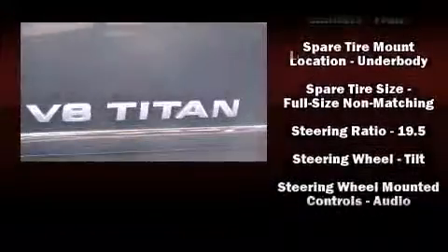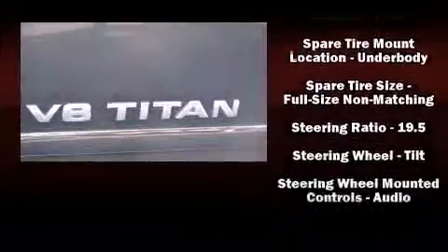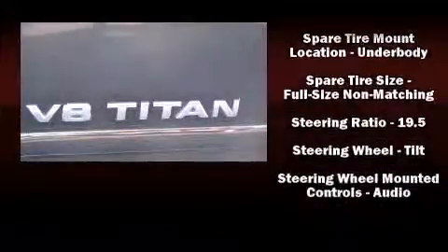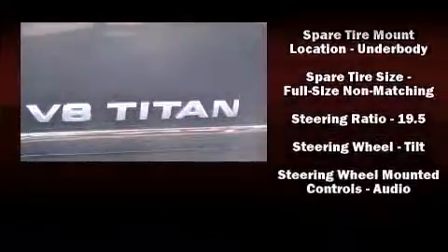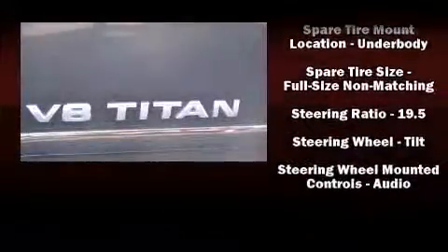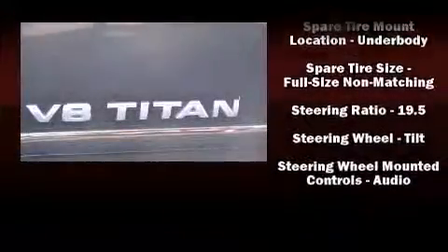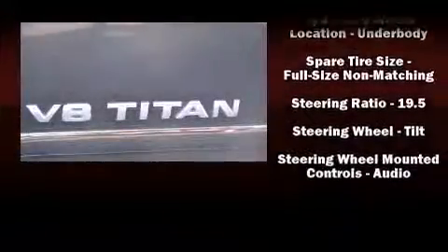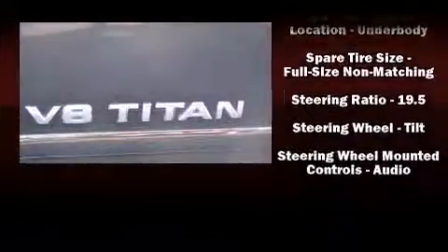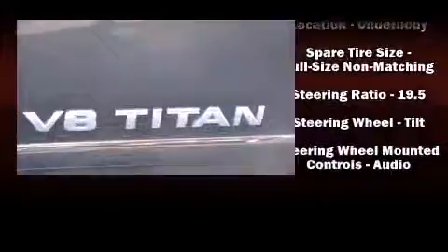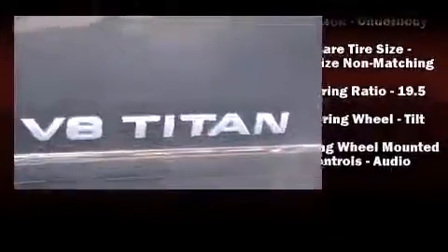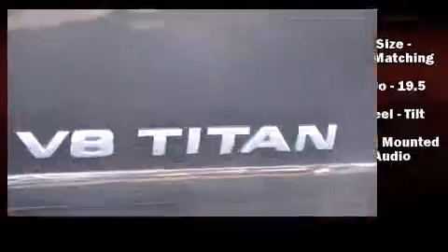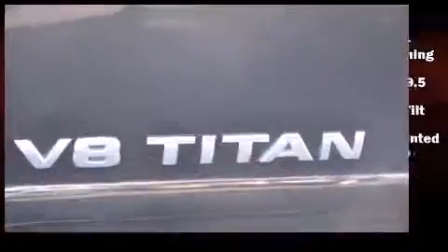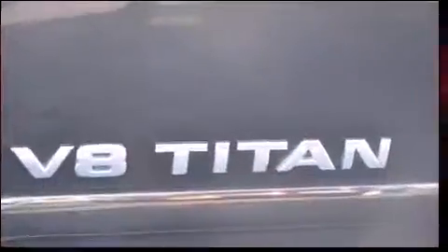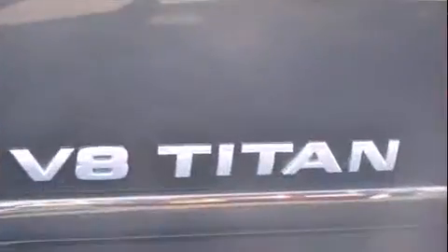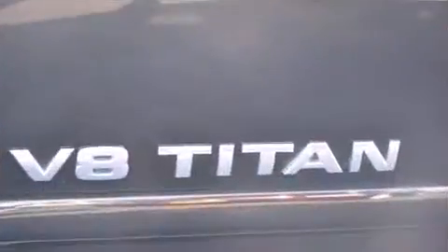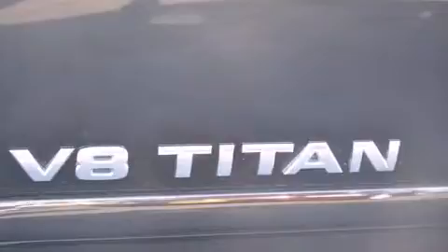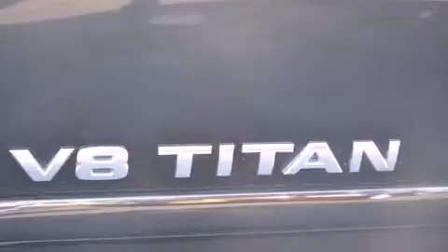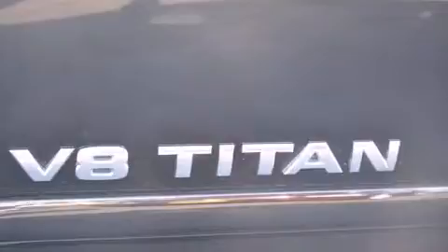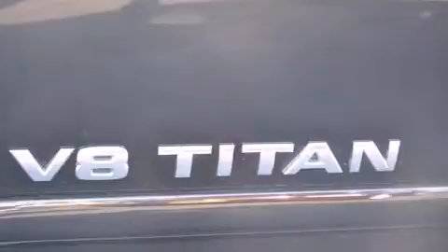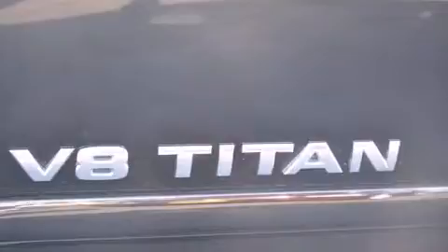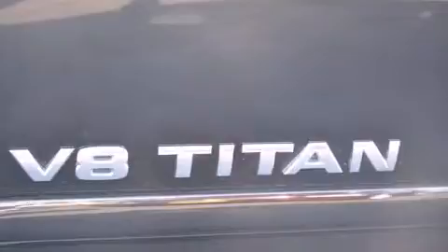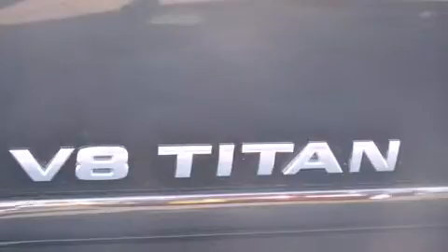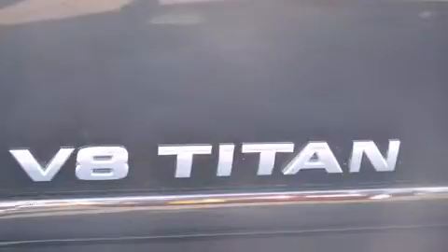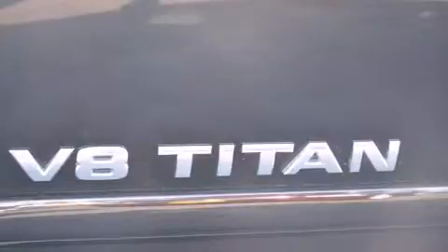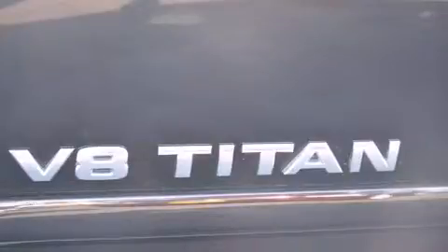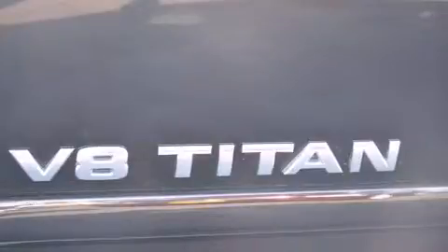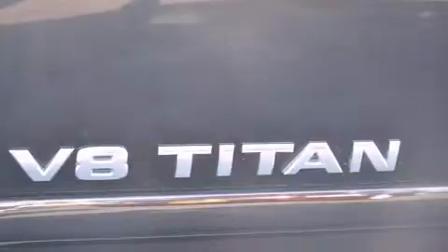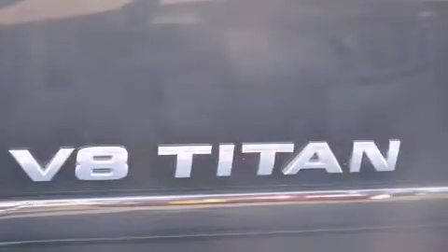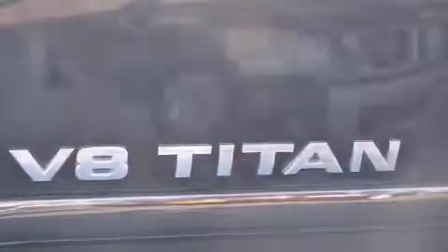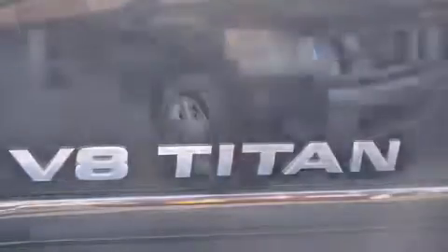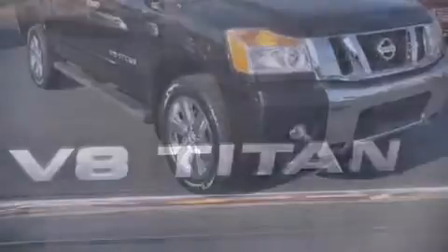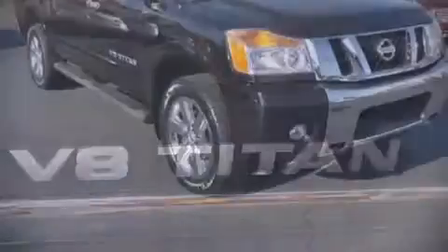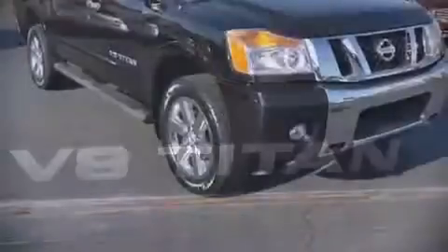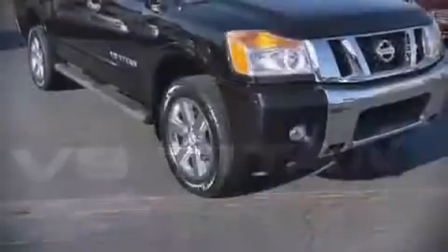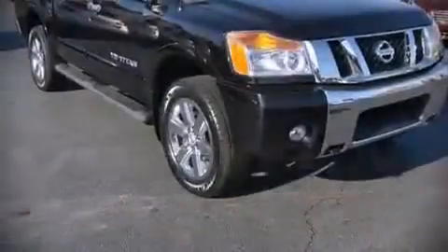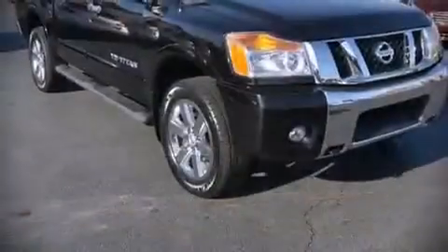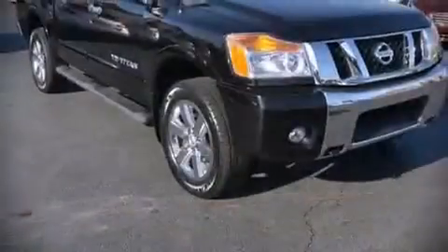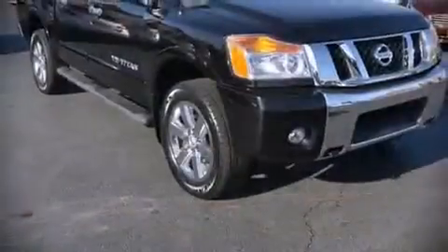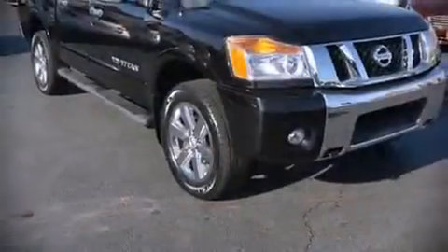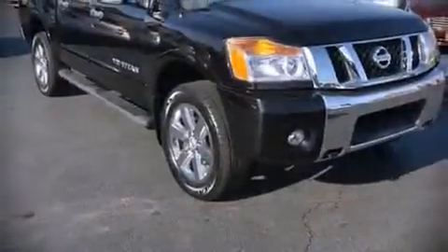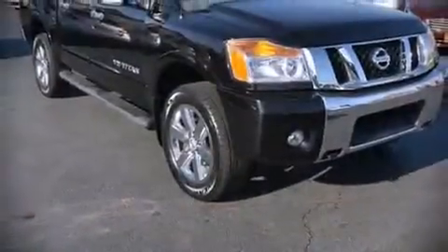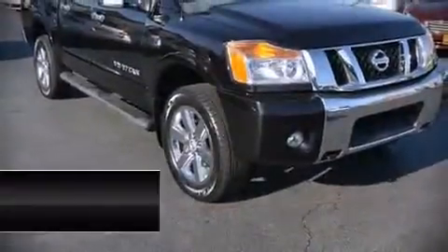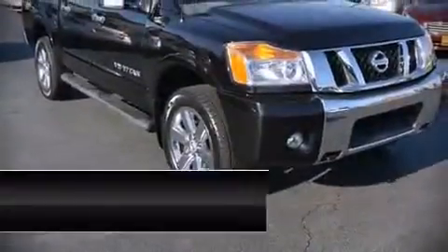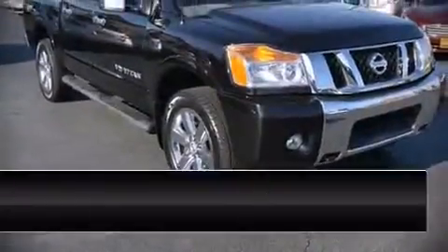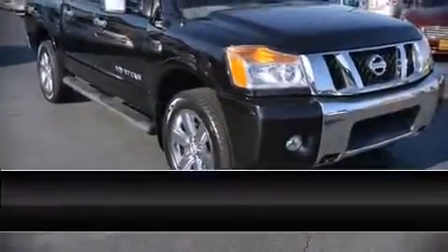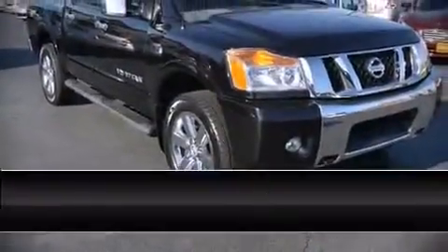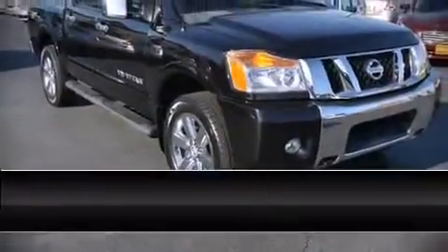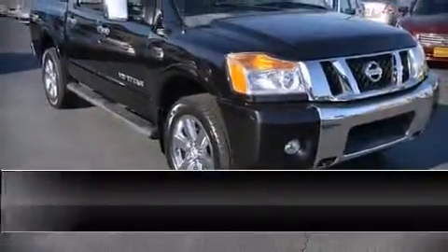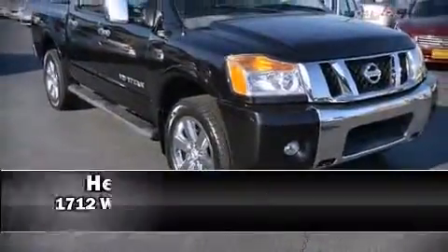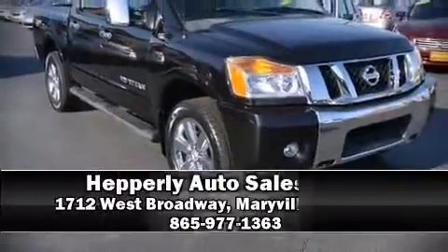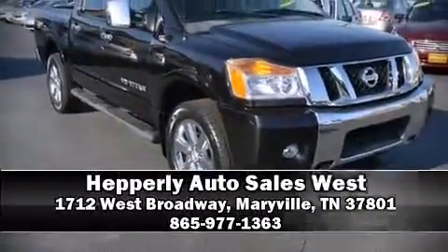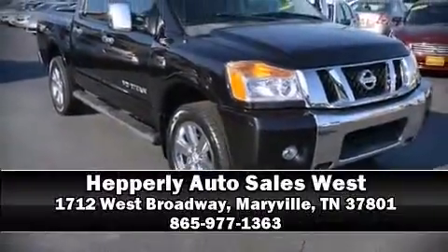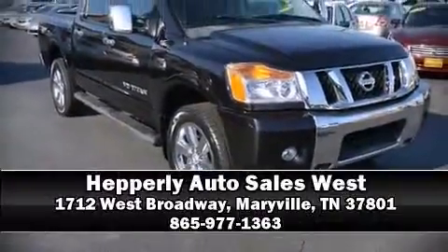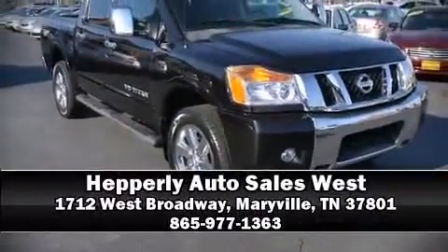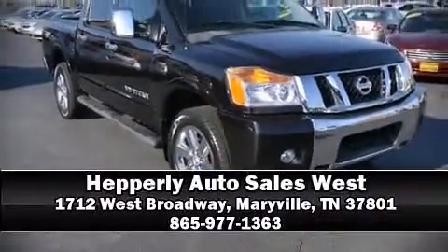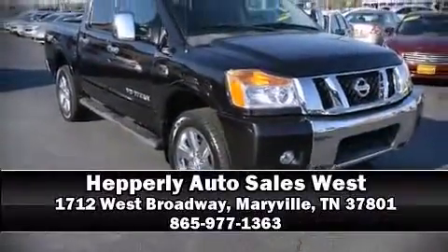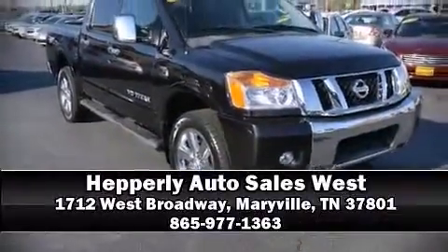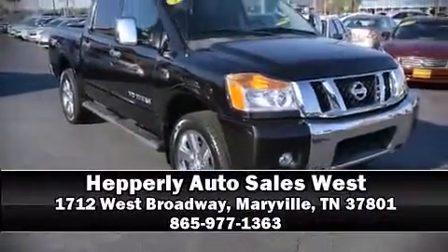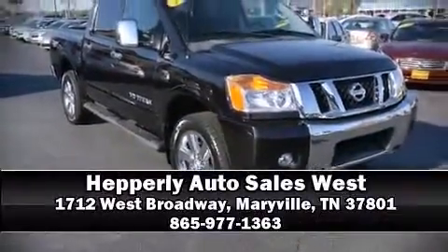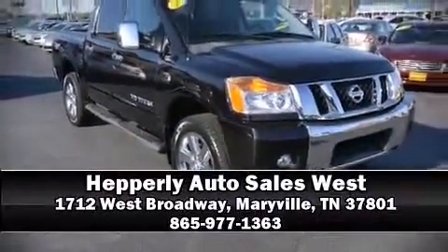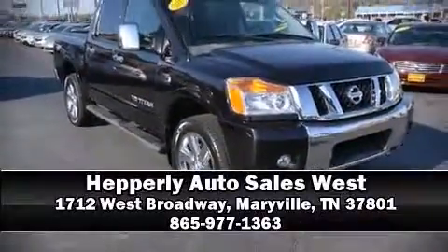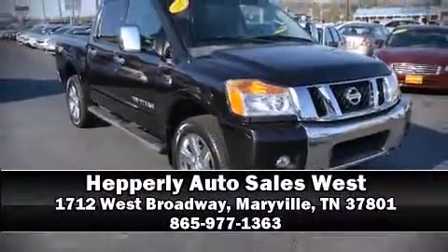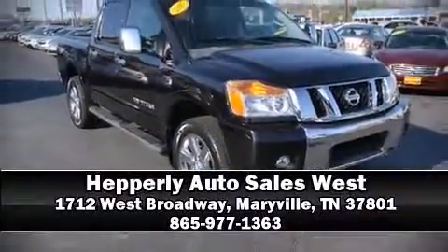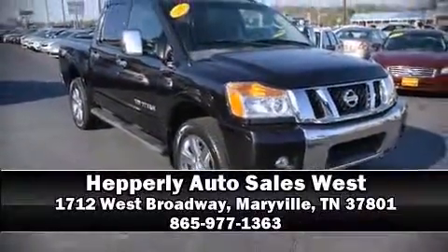Our sales reps are knowledgeable and professional. Stop by our dealership or give us a call for more information. Thanks for listening.